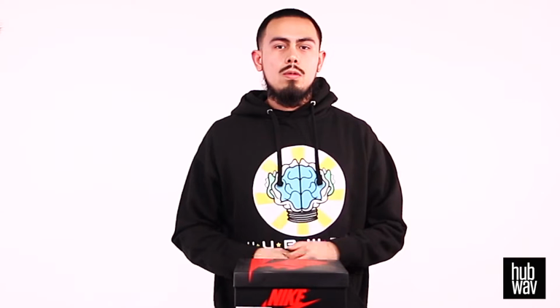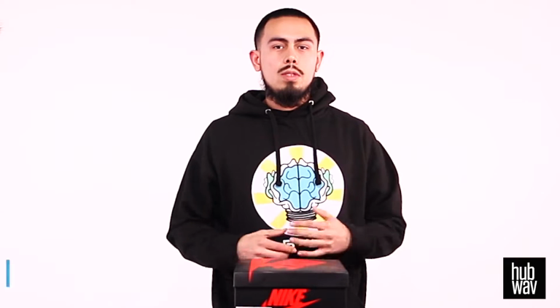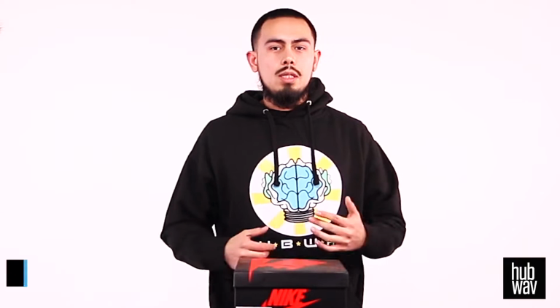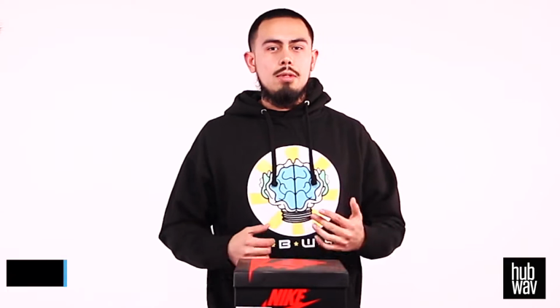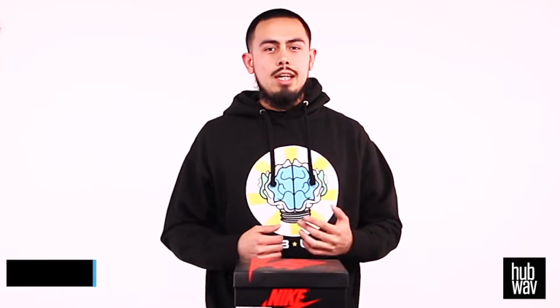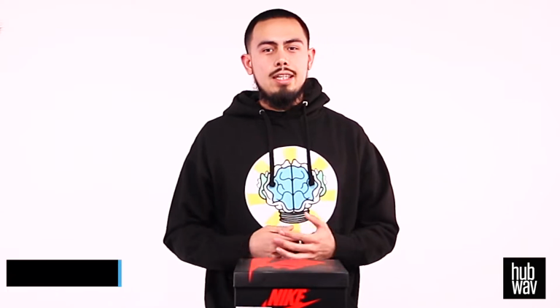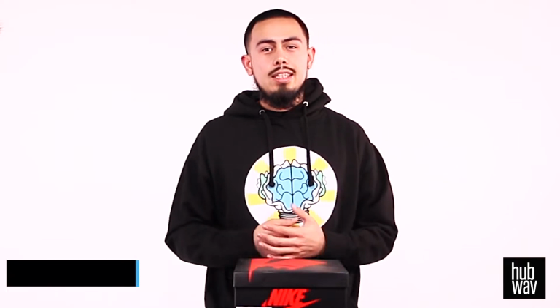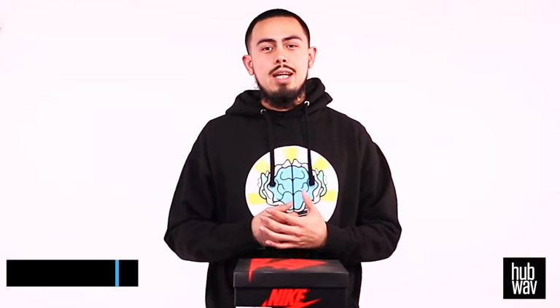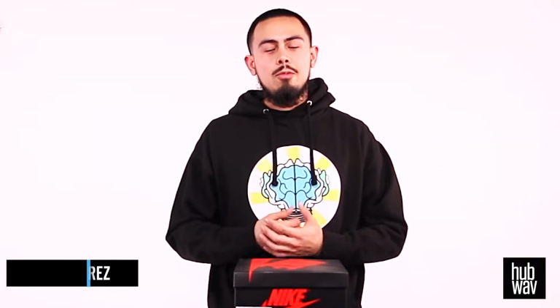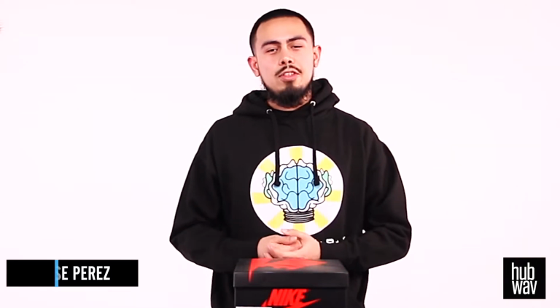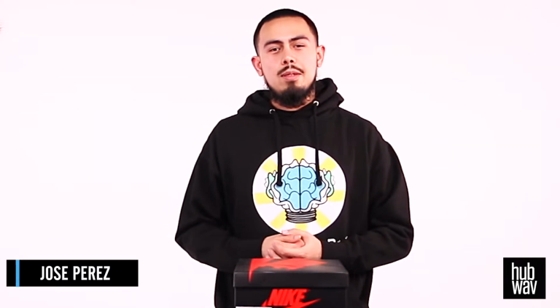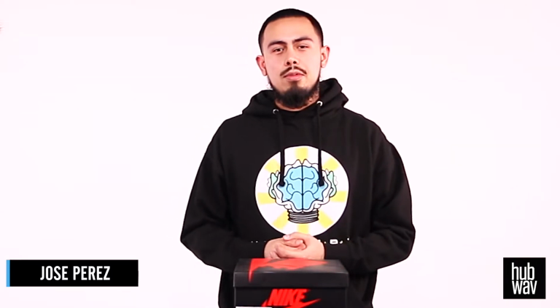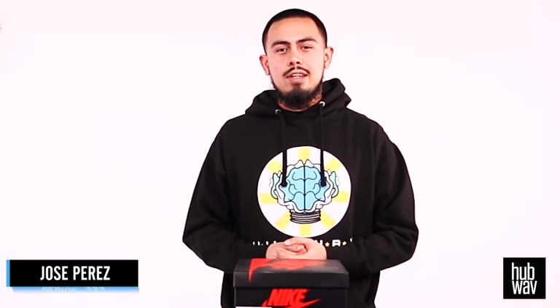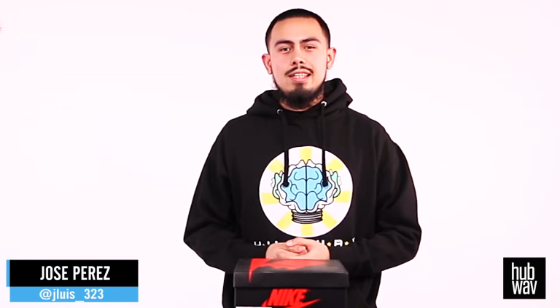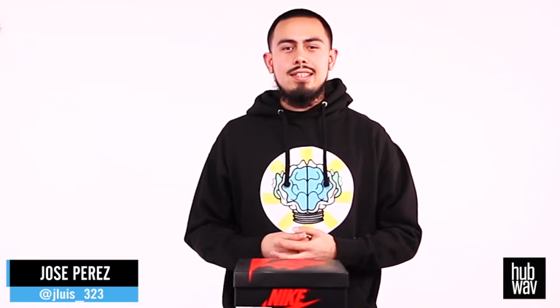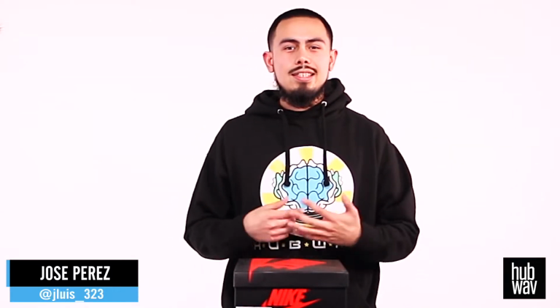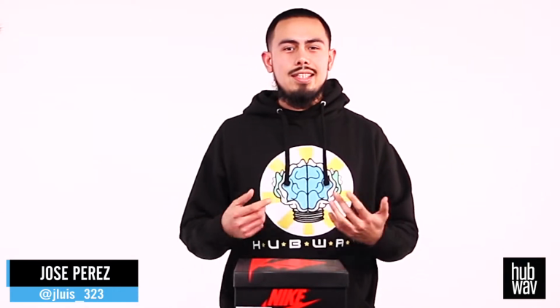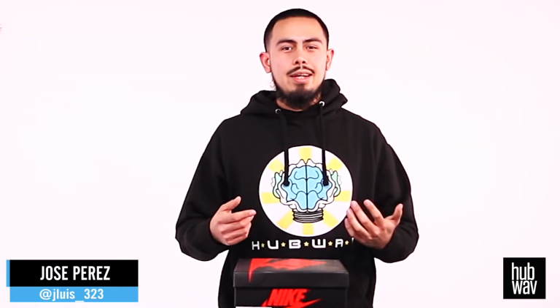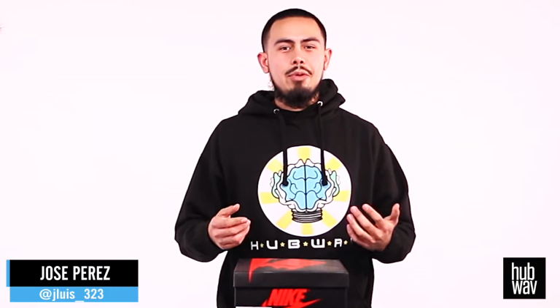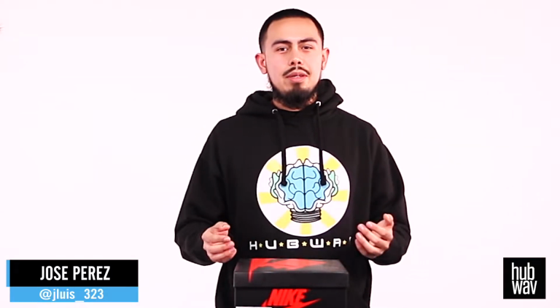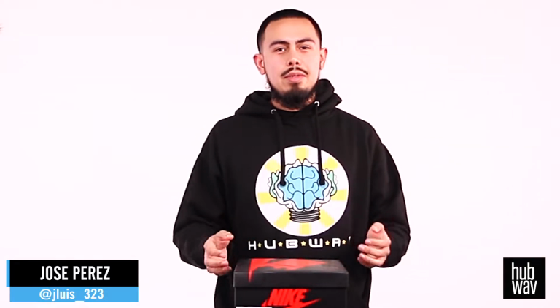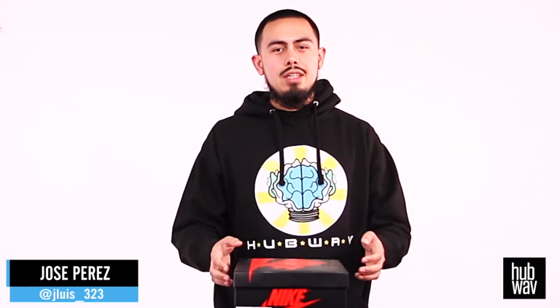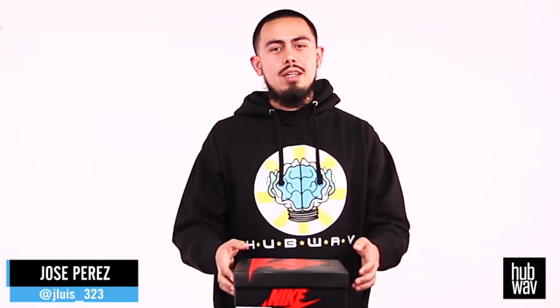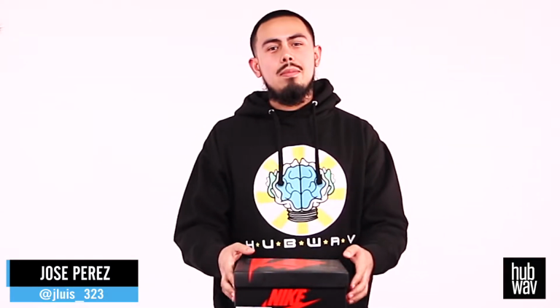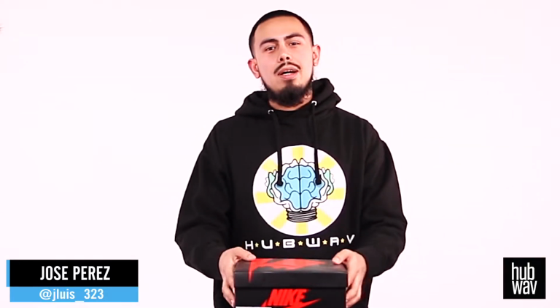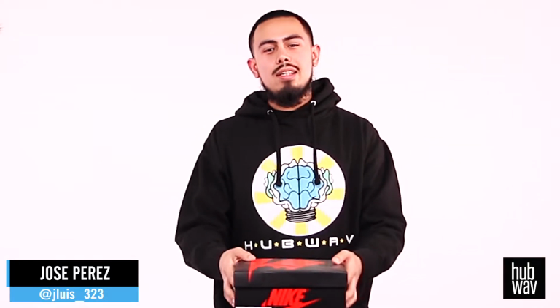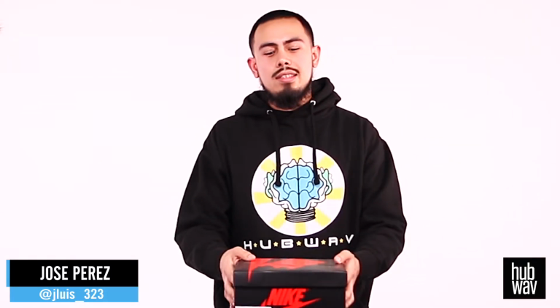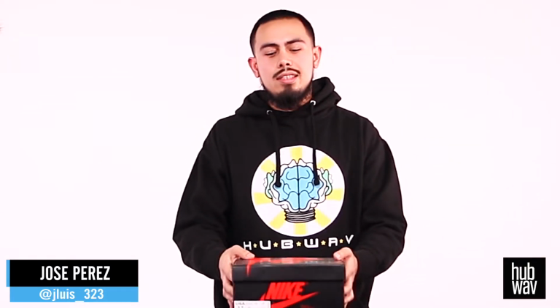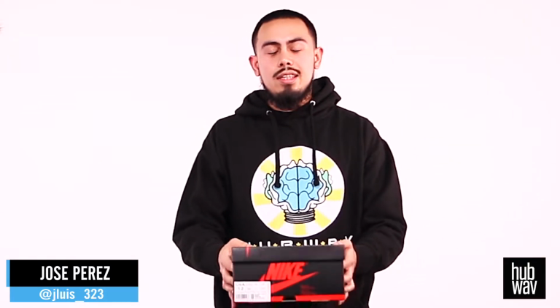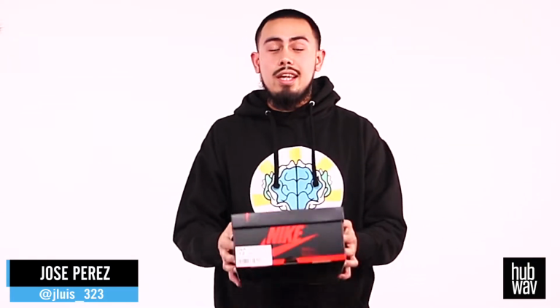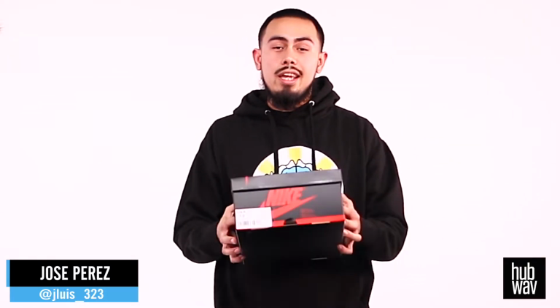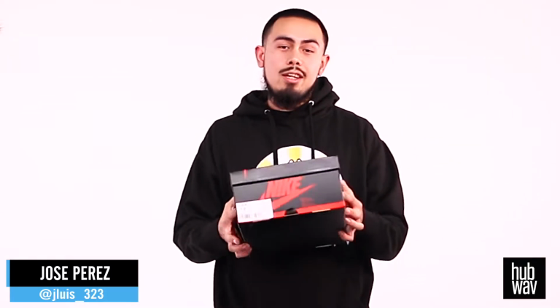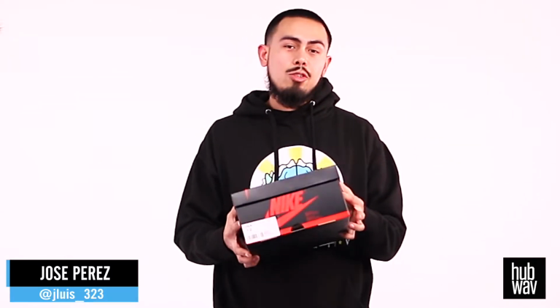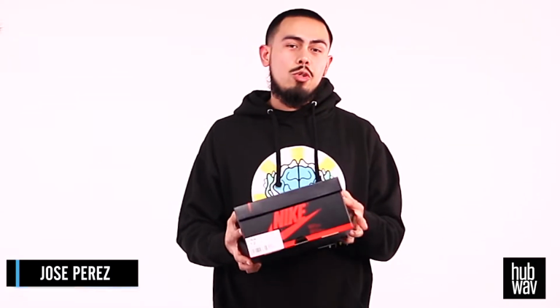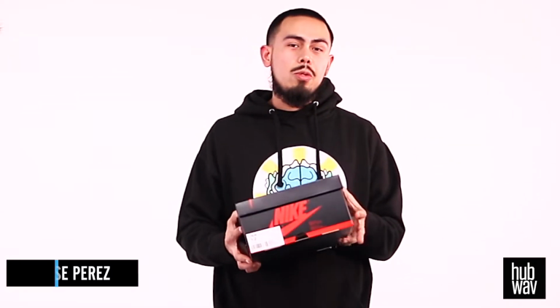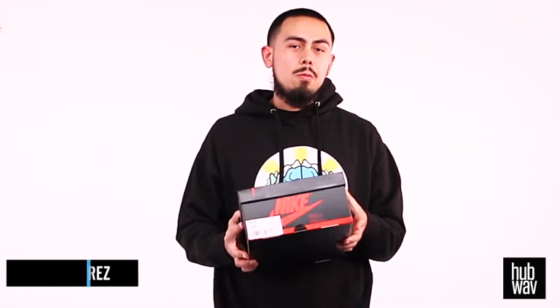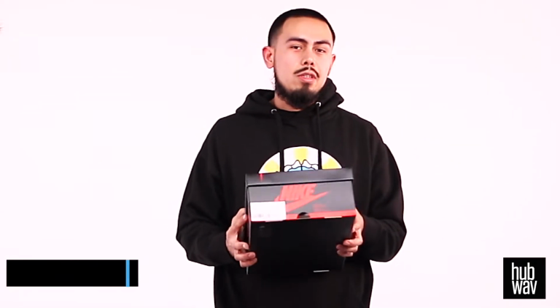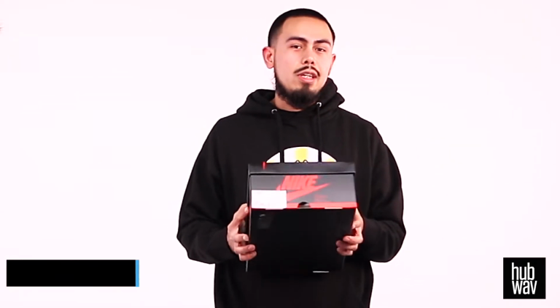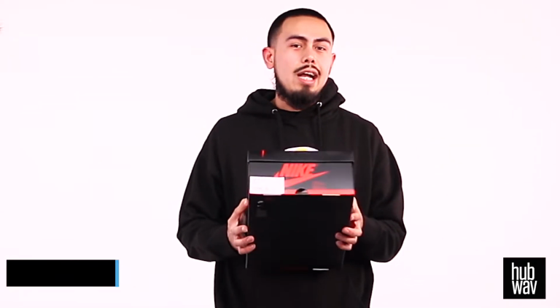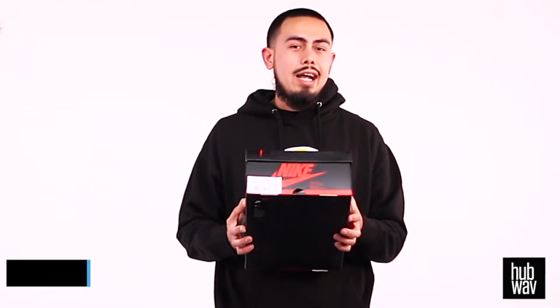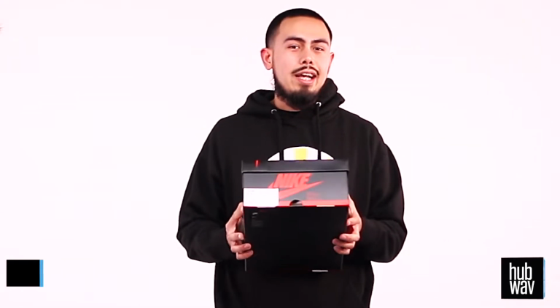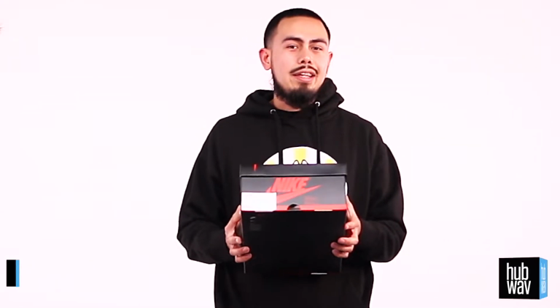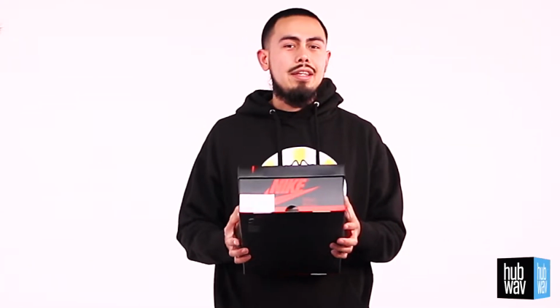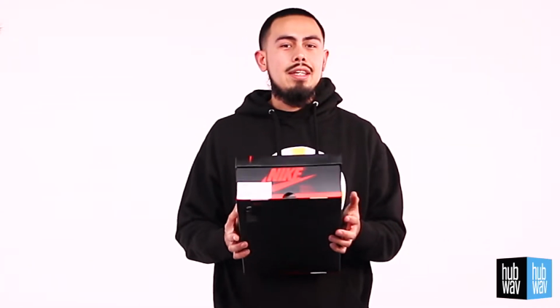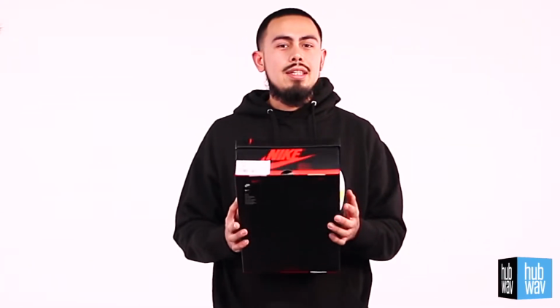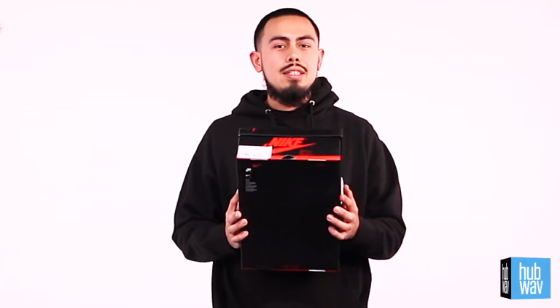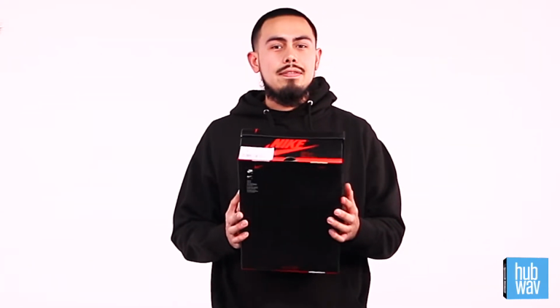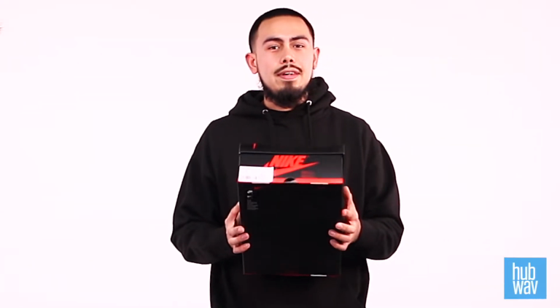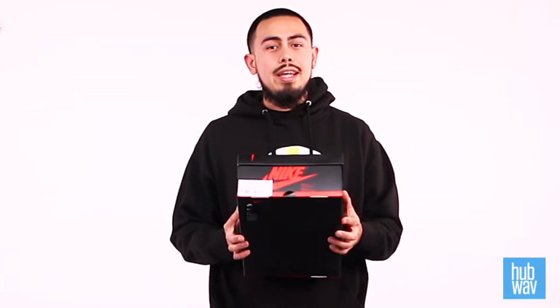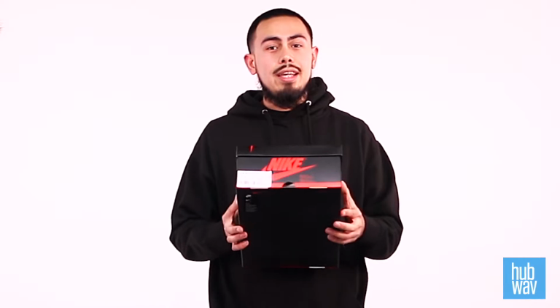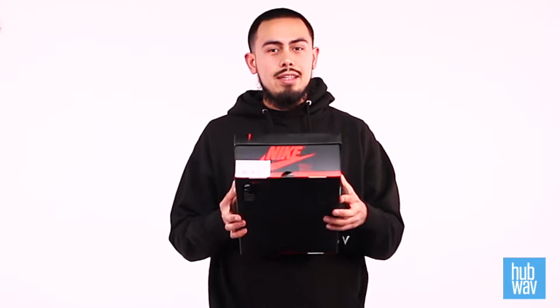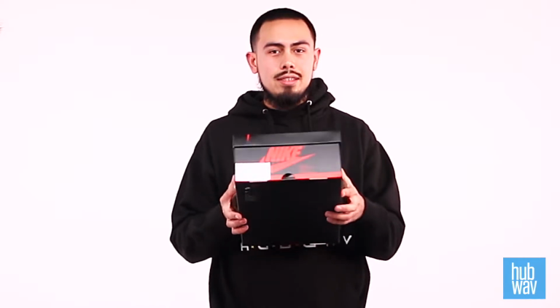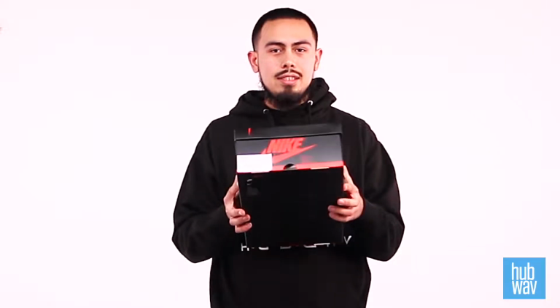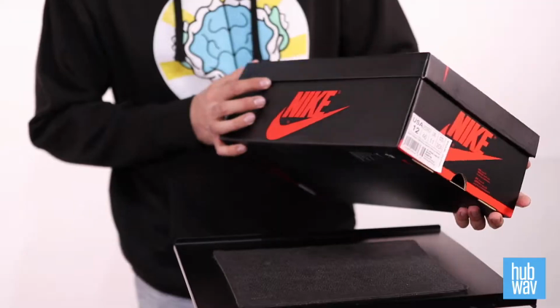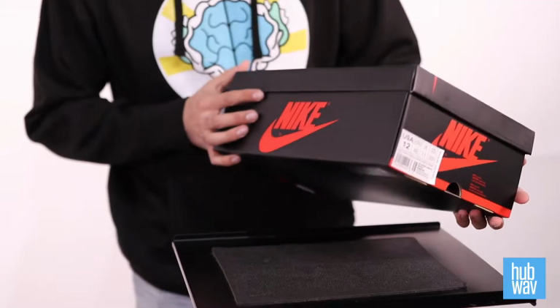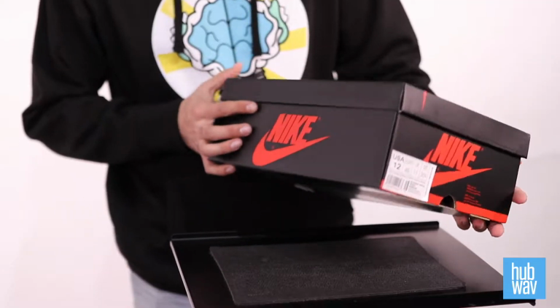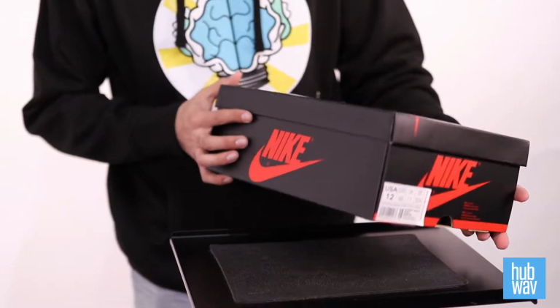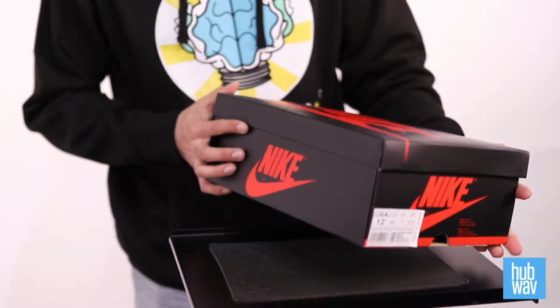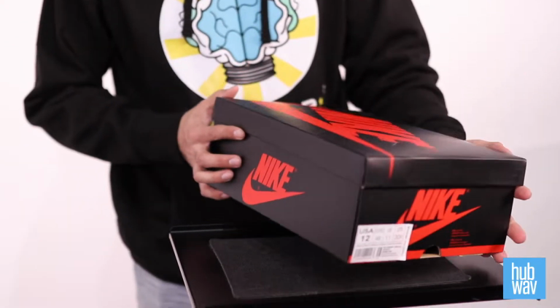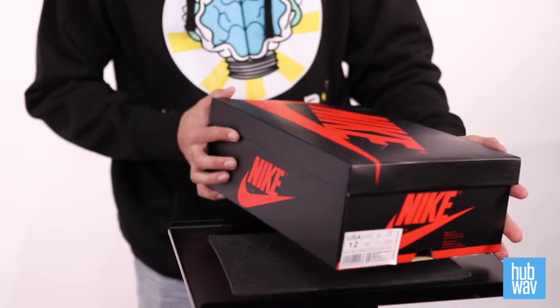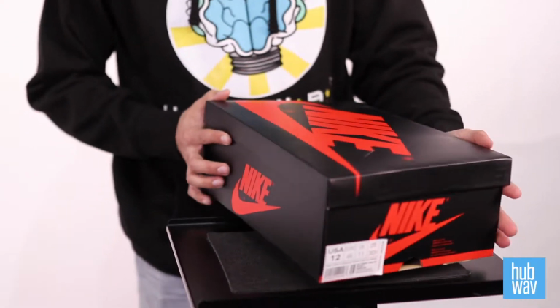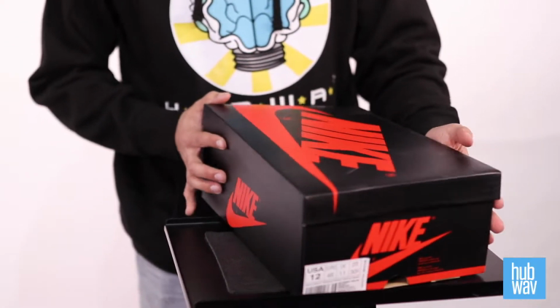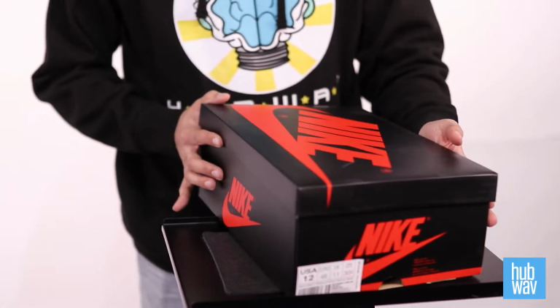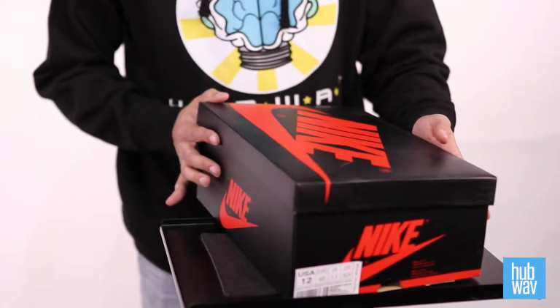What's up guys? I'm Jose Perez and today we're going to be unboxing the Air Jordan 1 High Defiant Couture. Let's get into it.